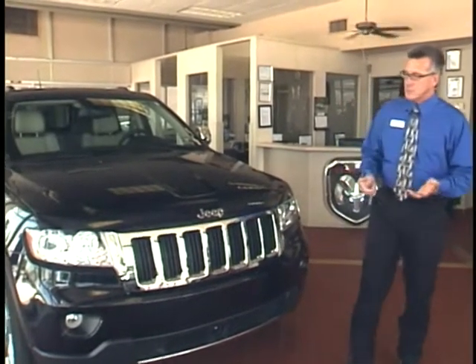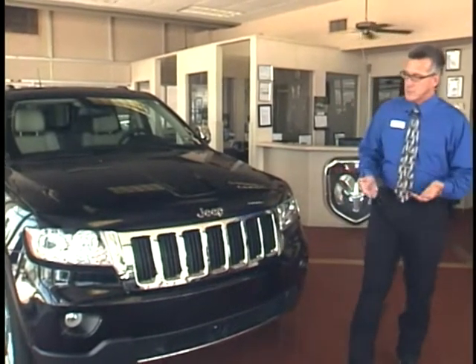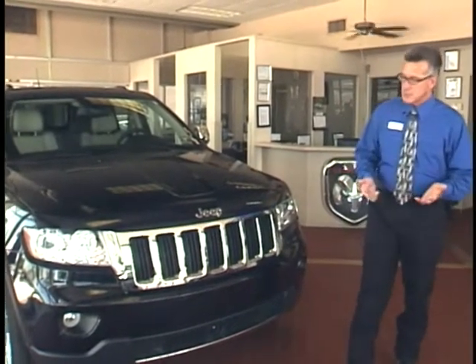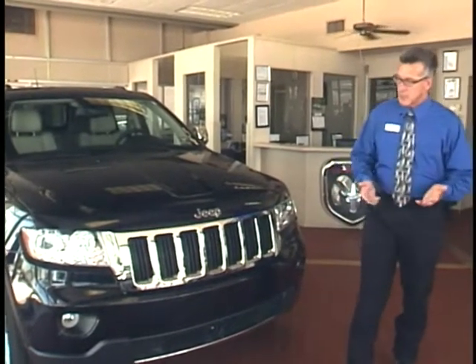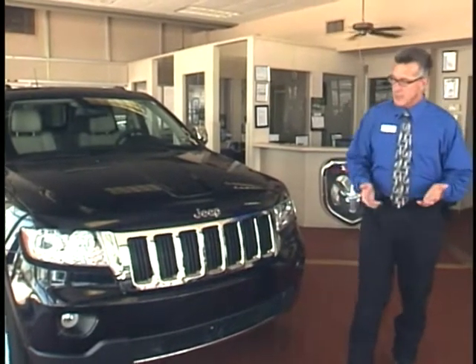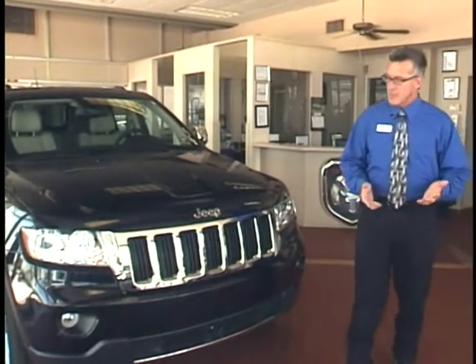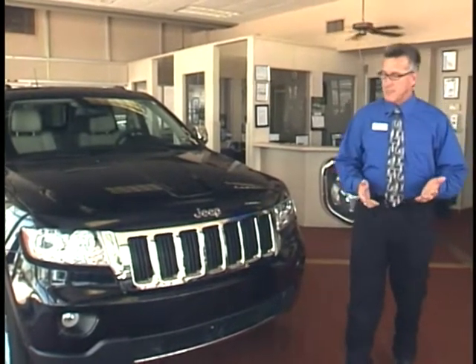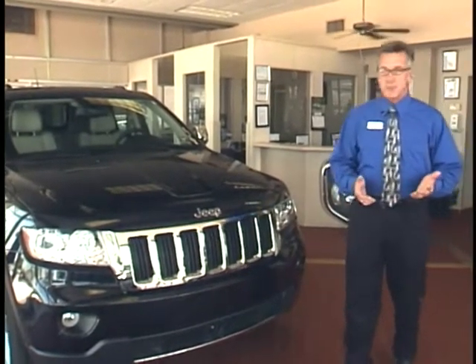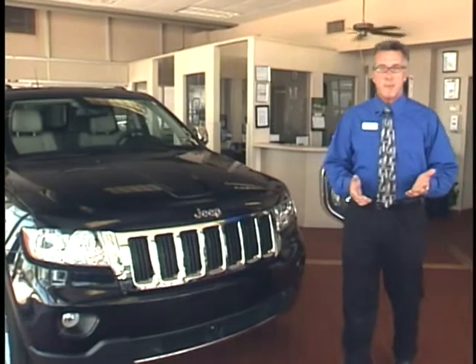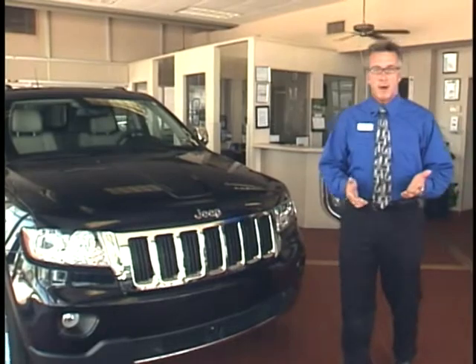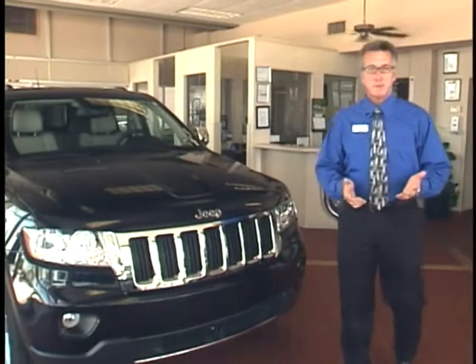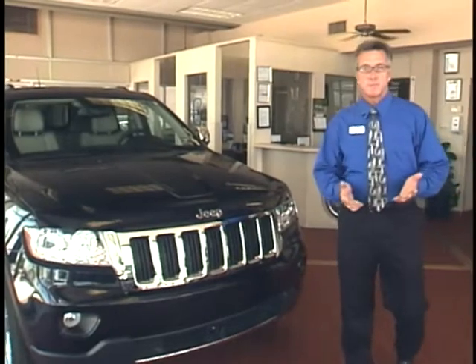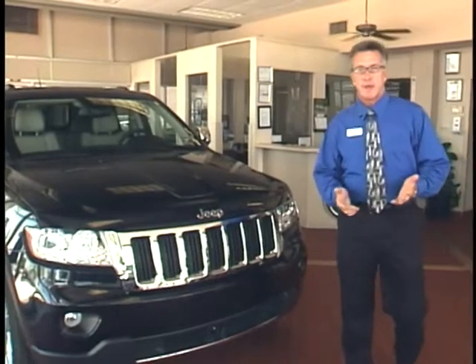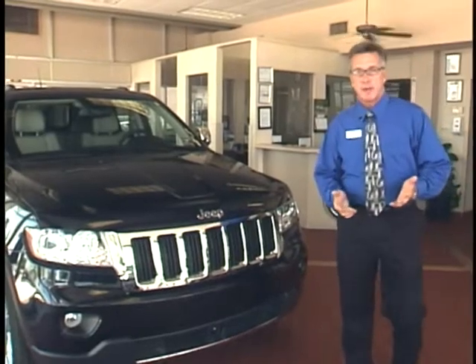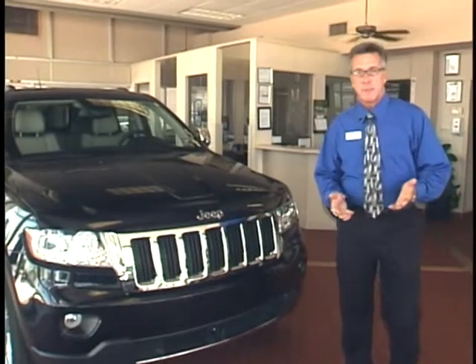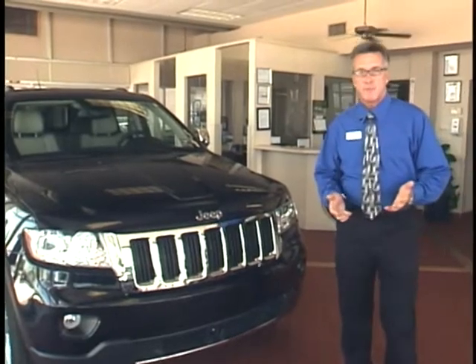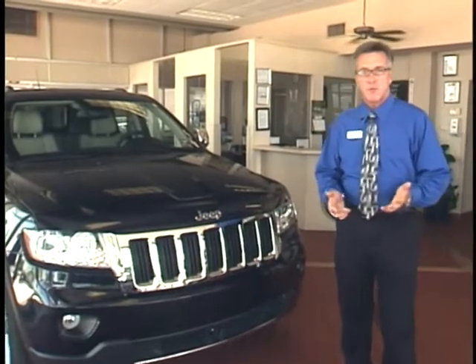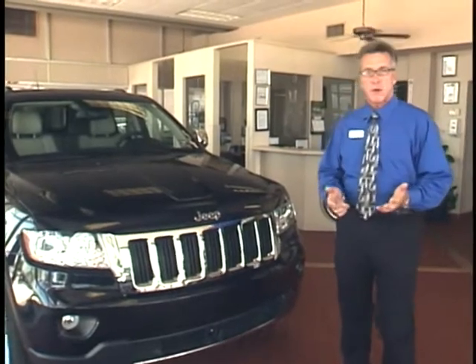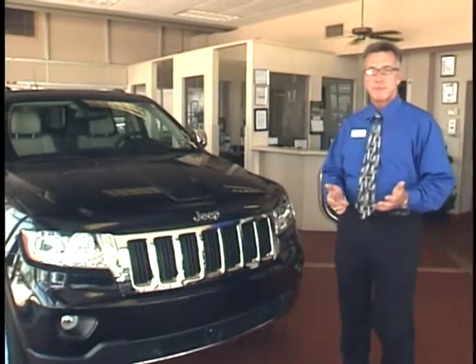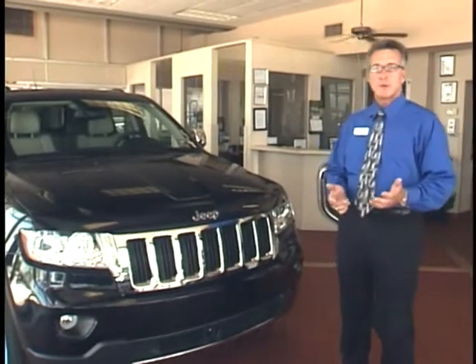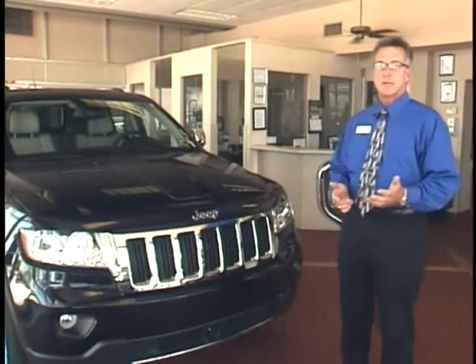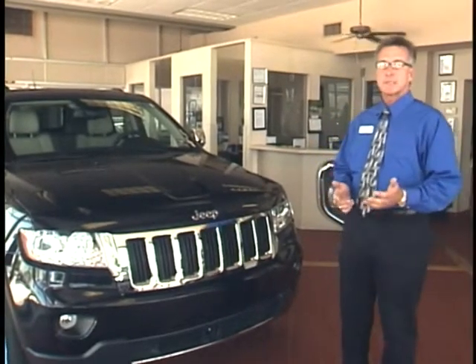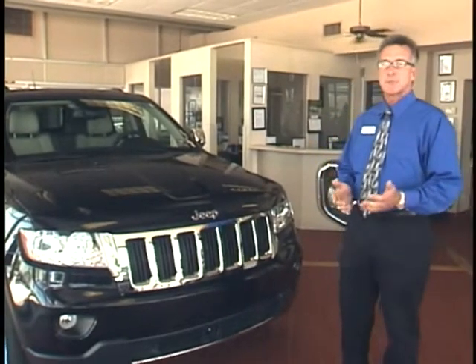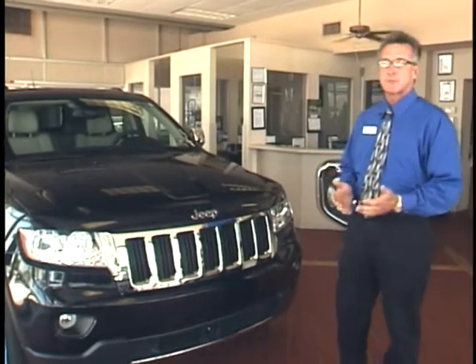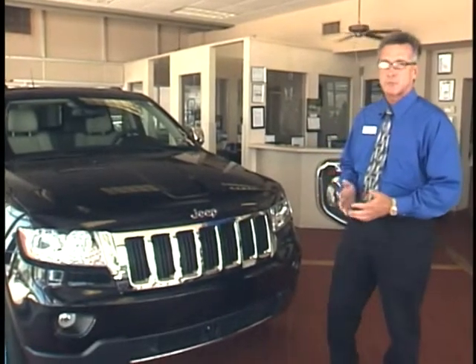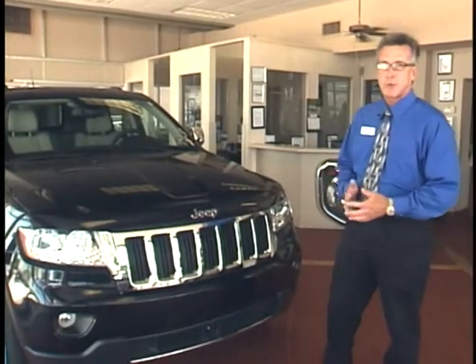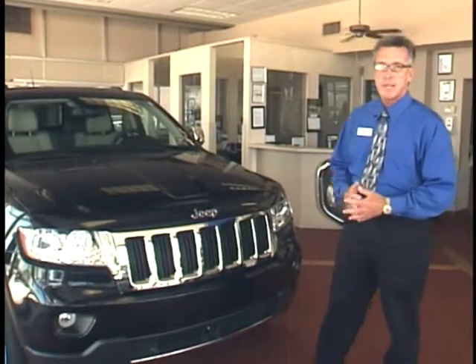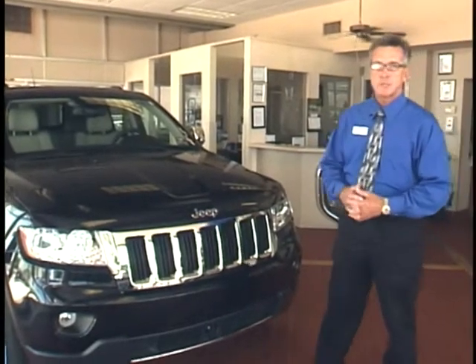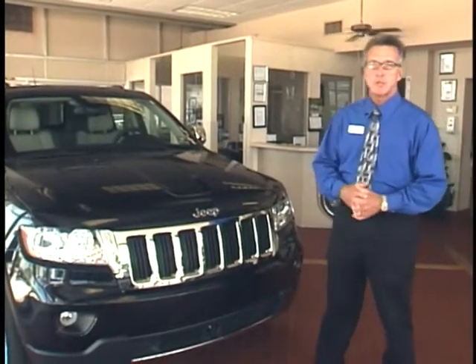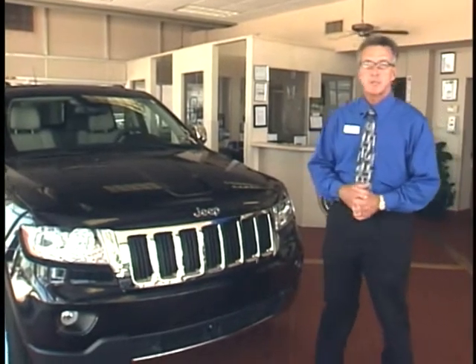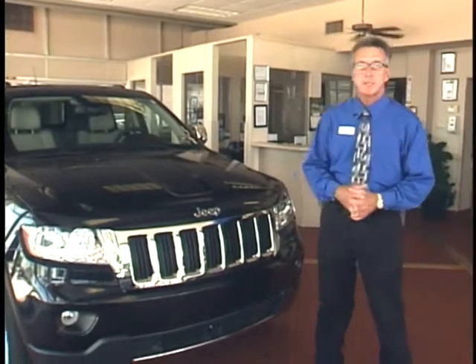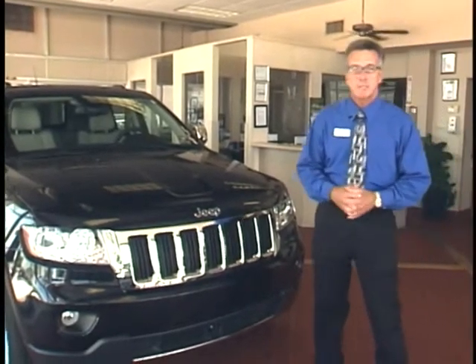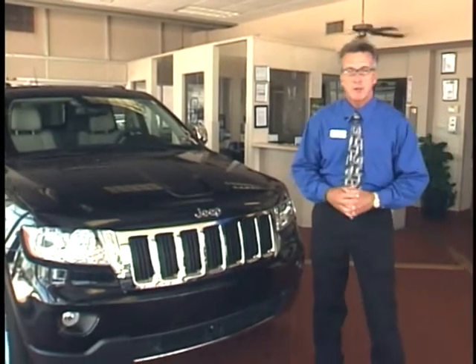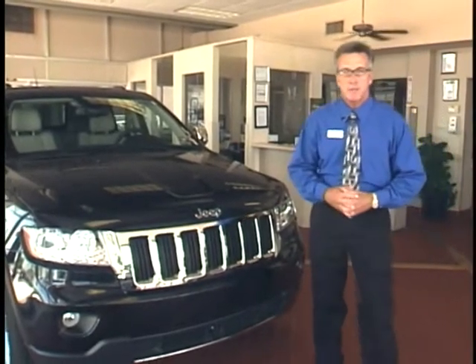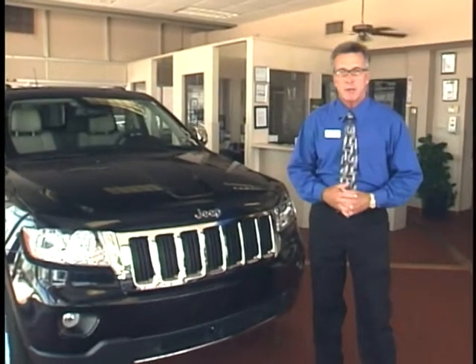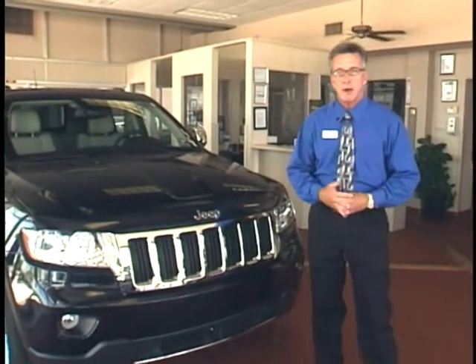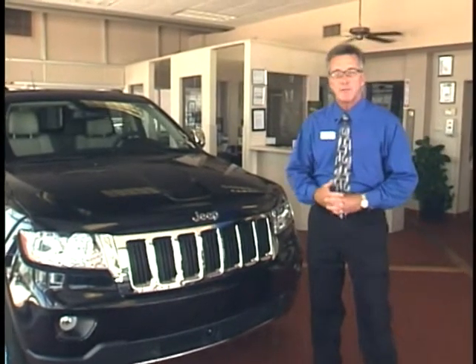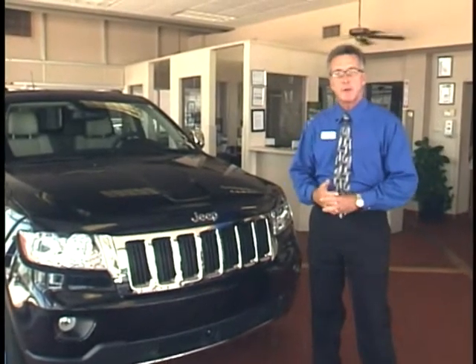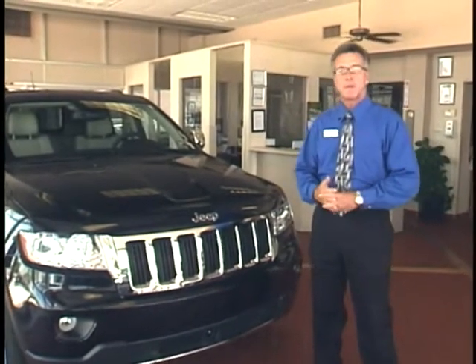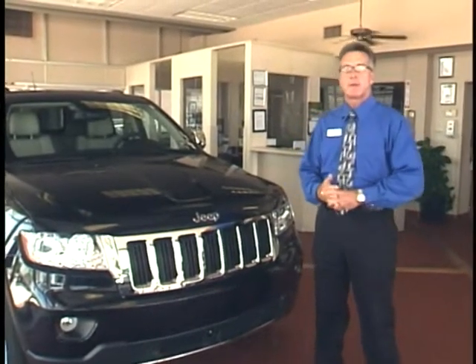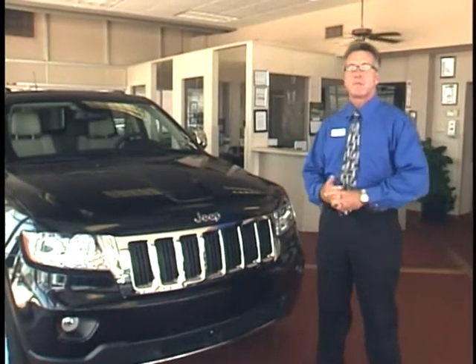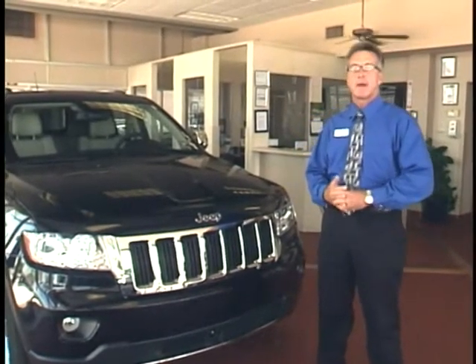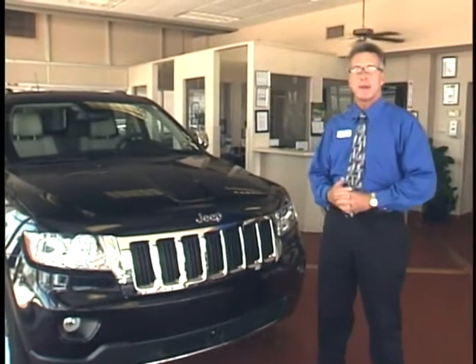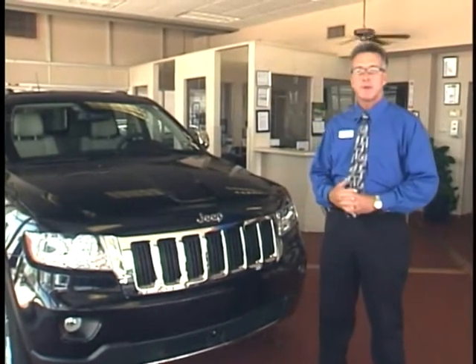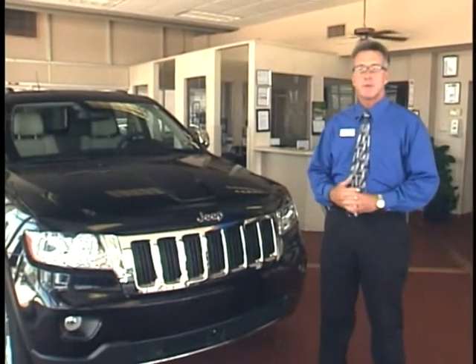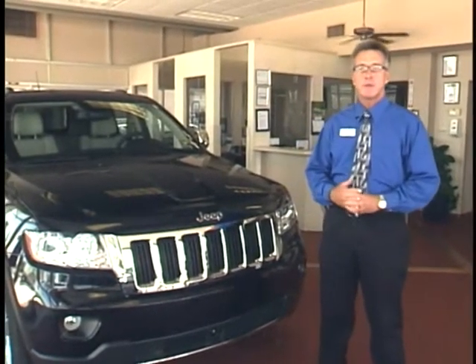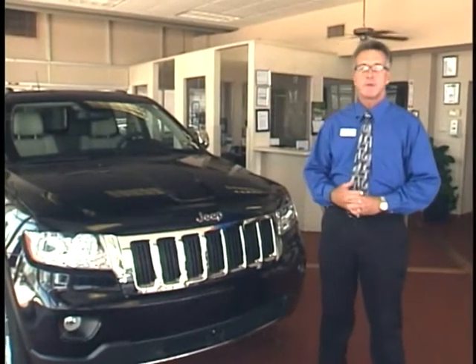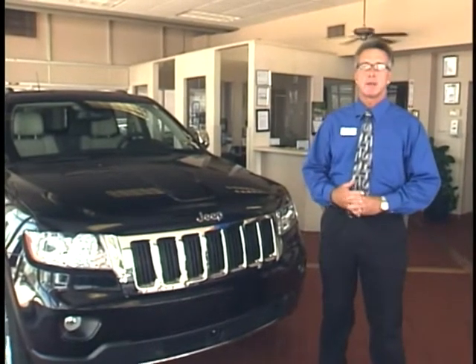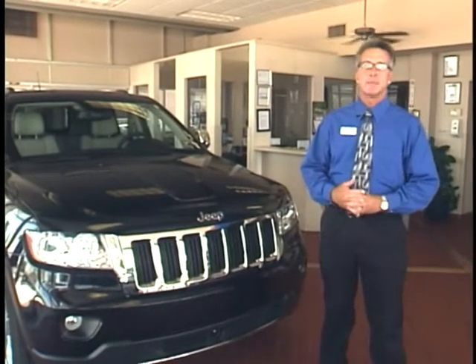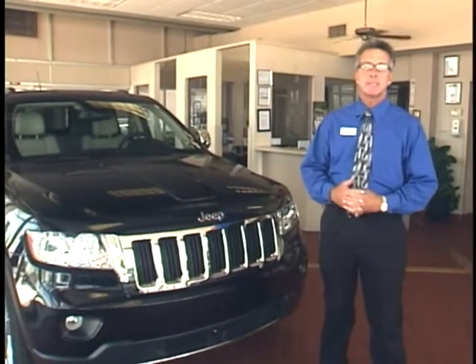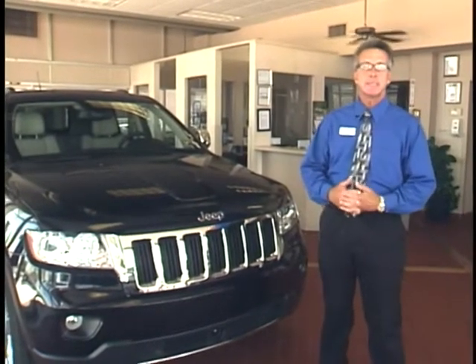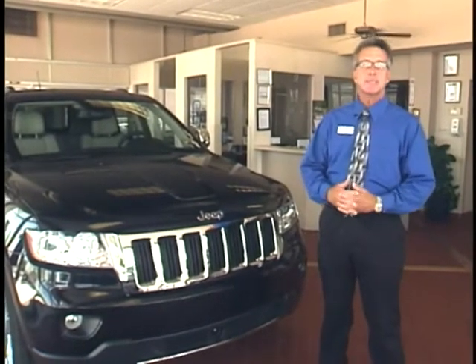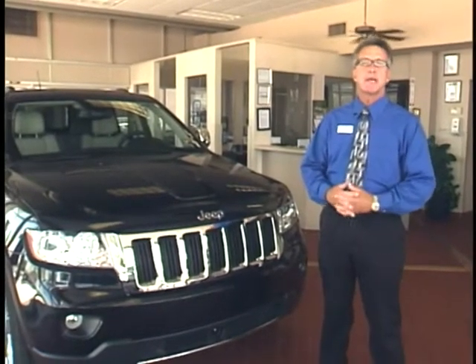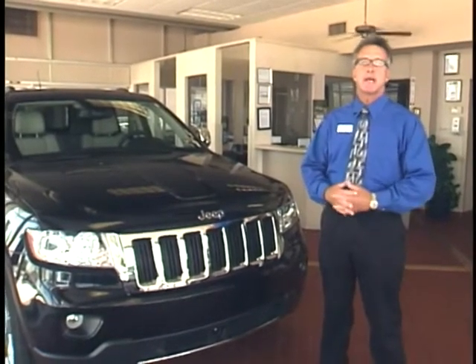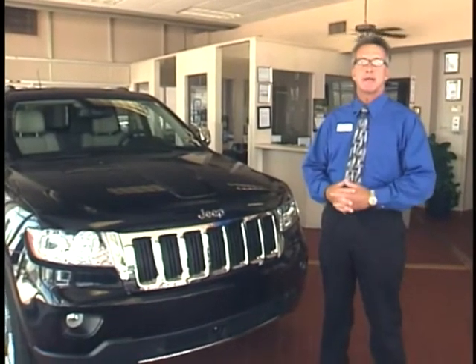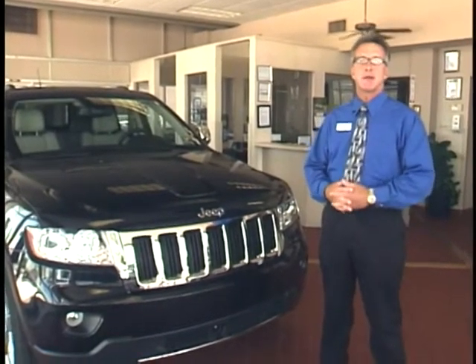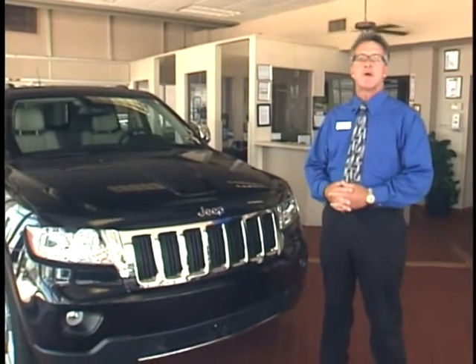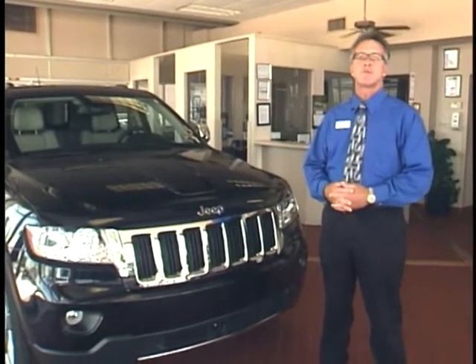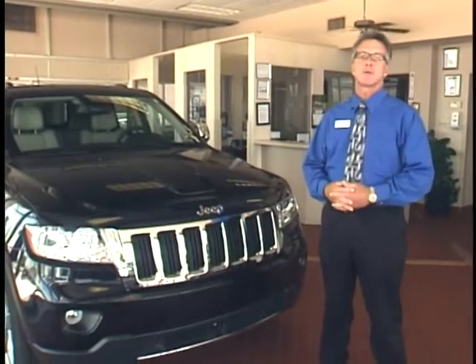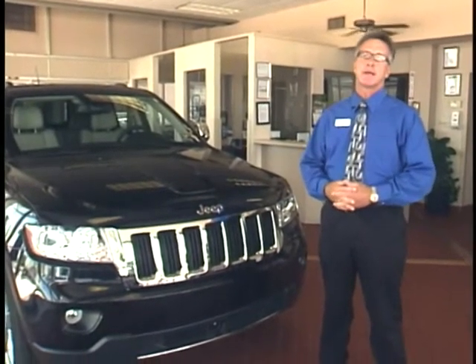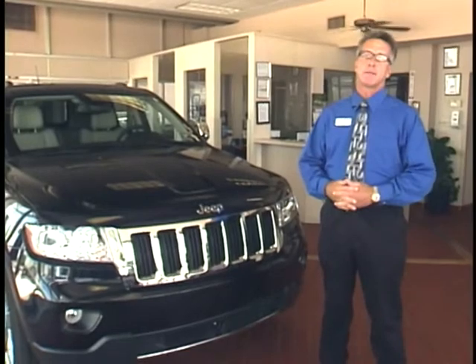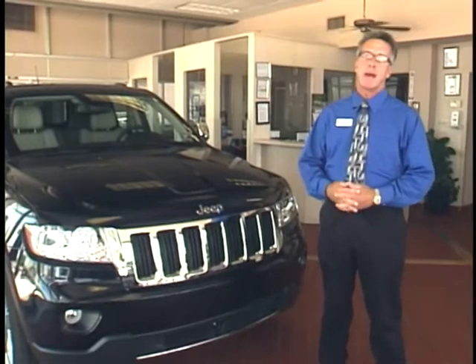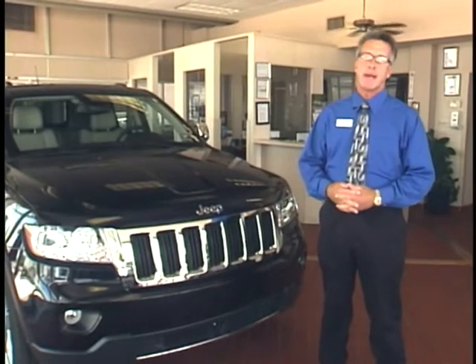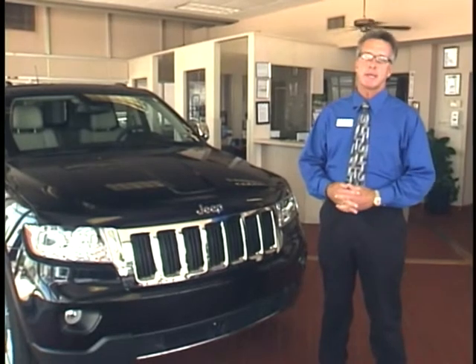There's going to be a few models available for all of our customers. The Grand Cherokee is going to be offered in the Laredo, the Limited, and the Overland package.